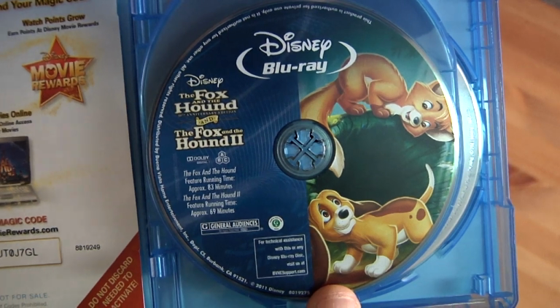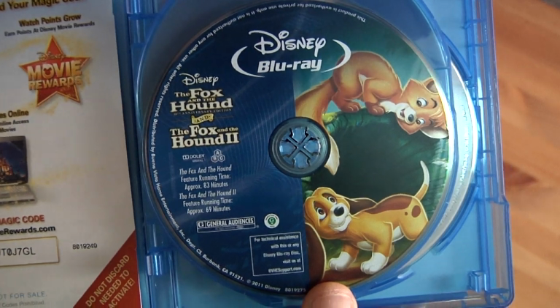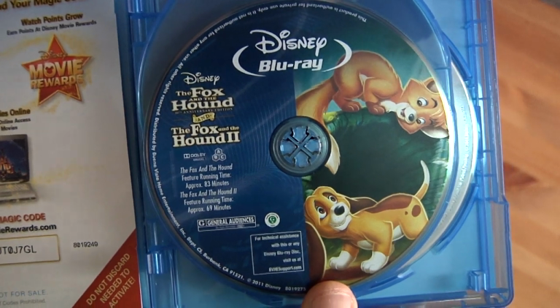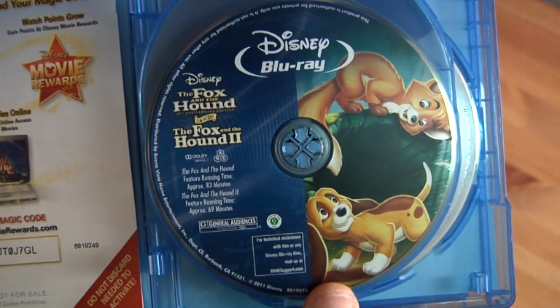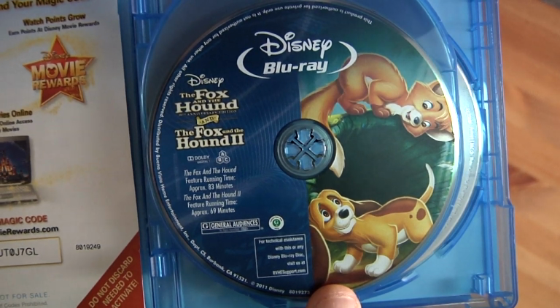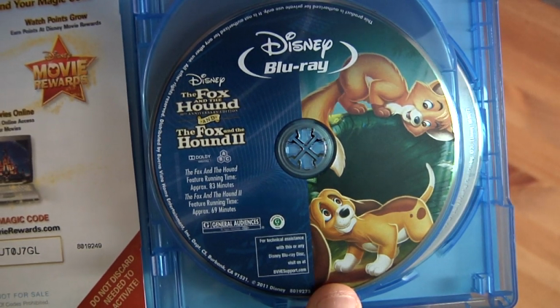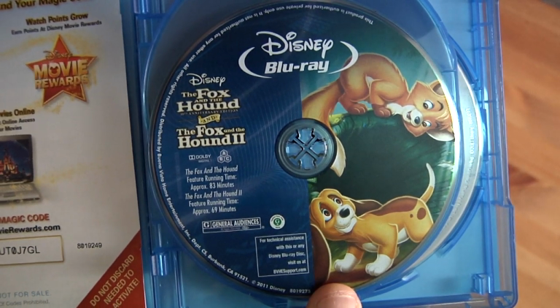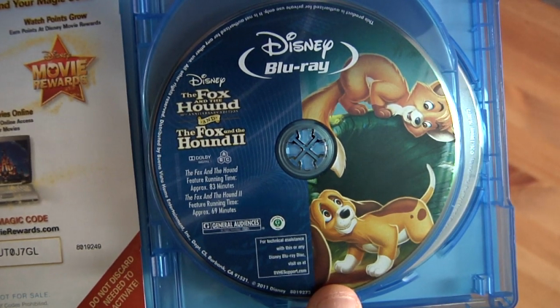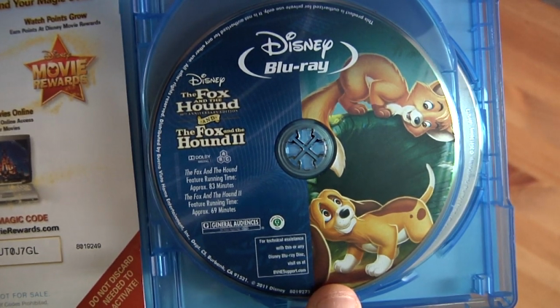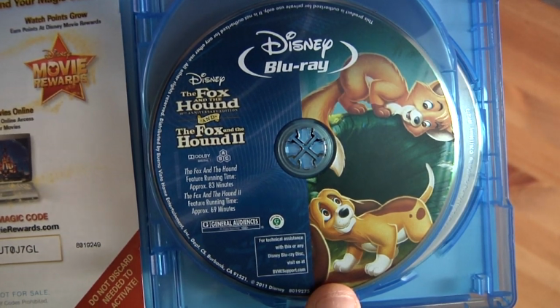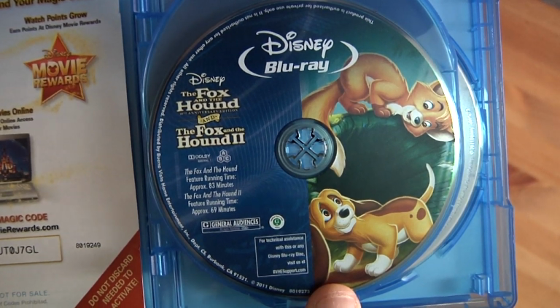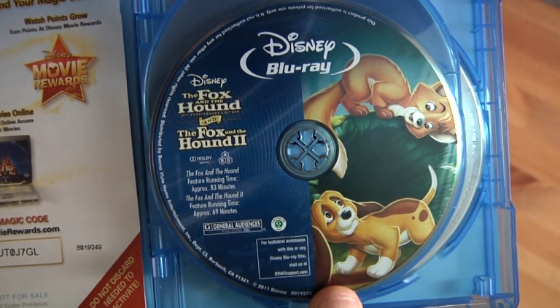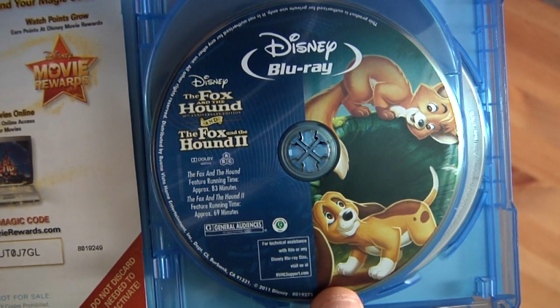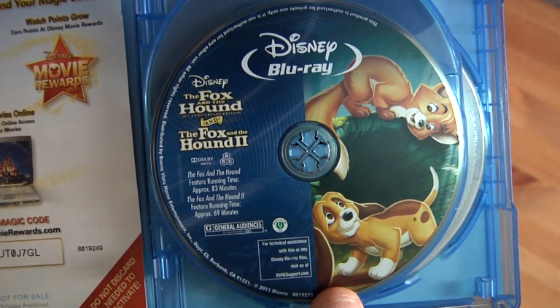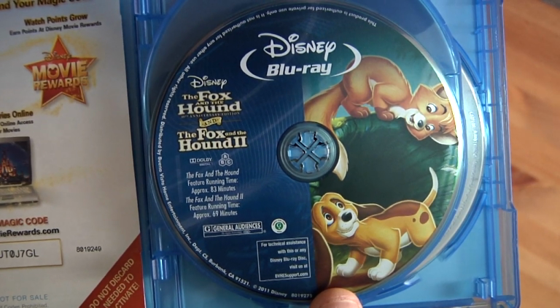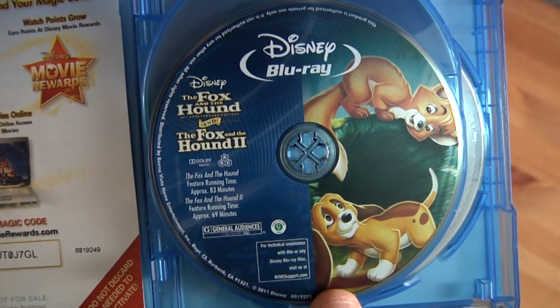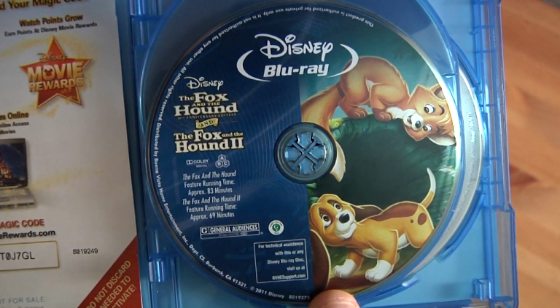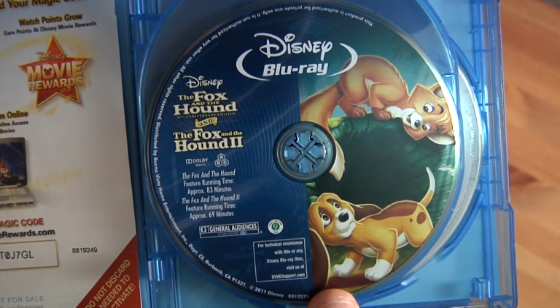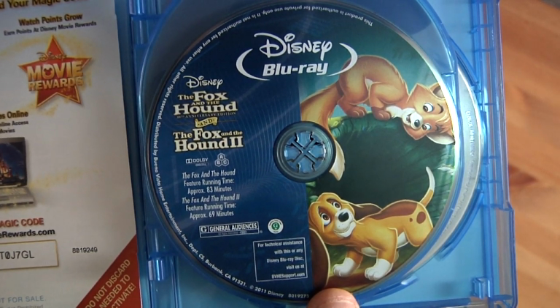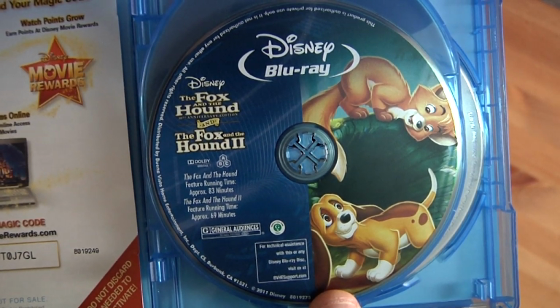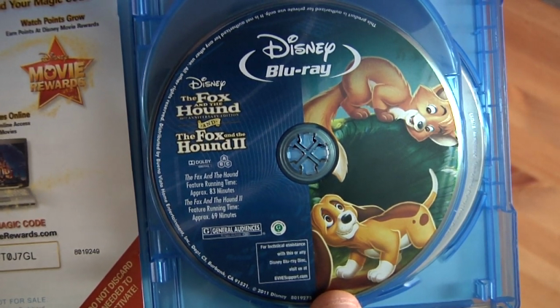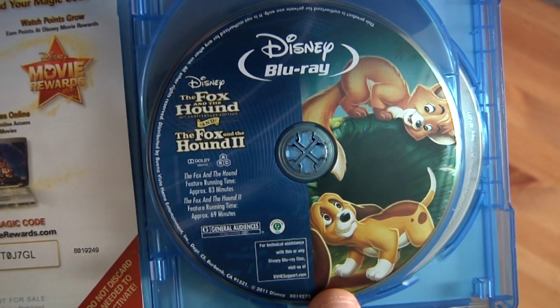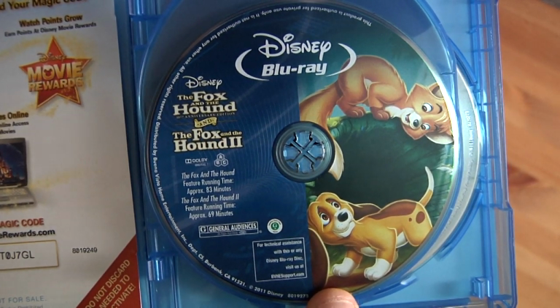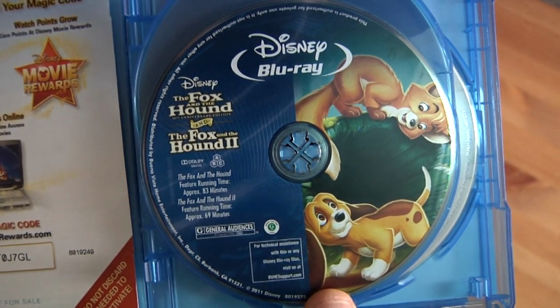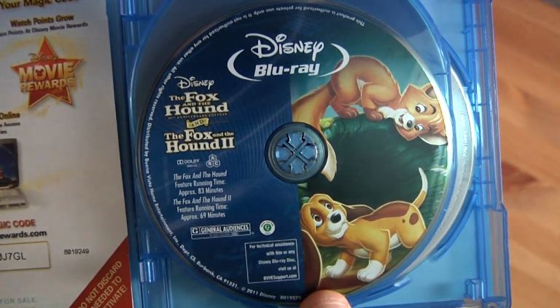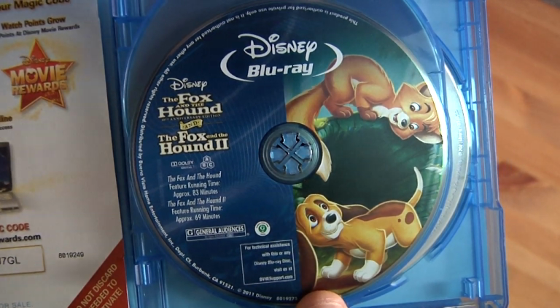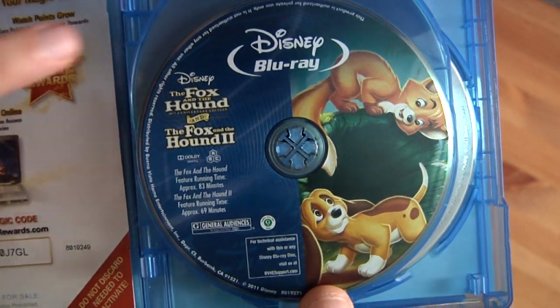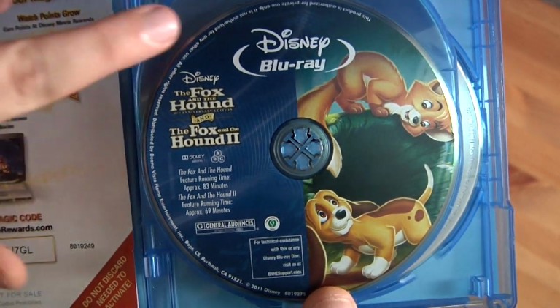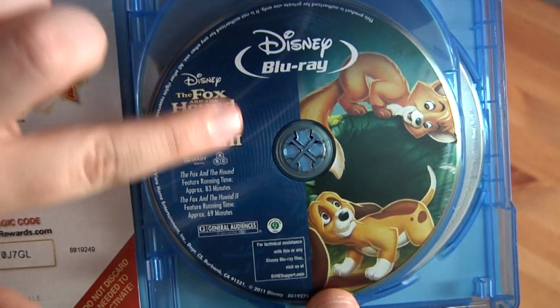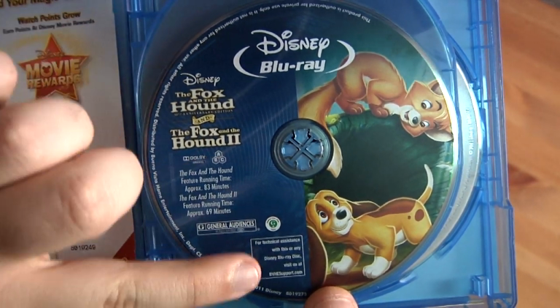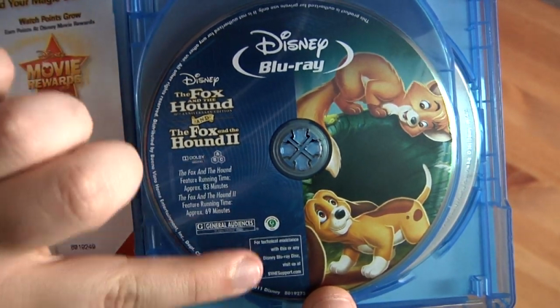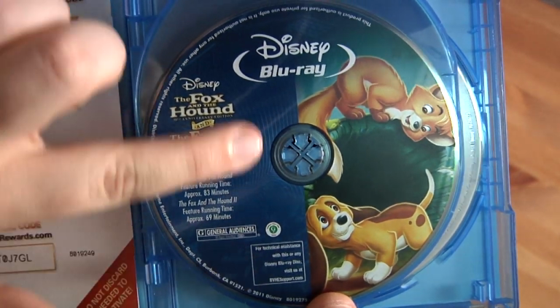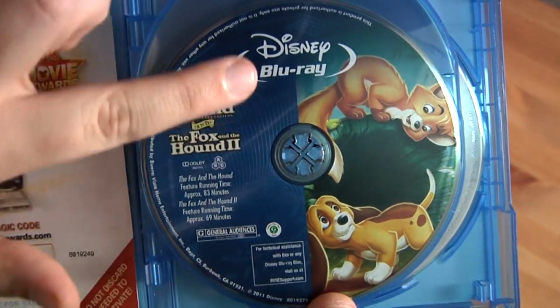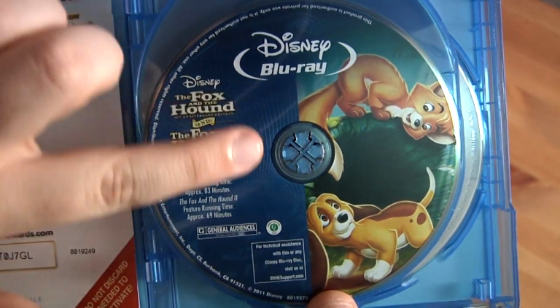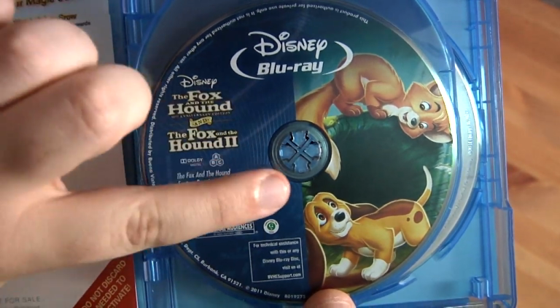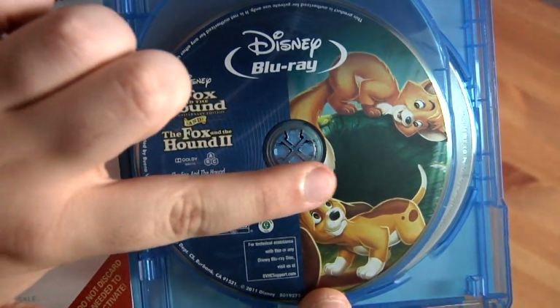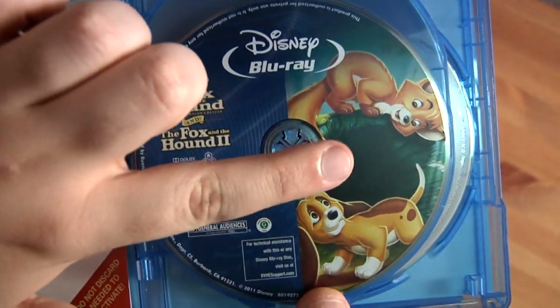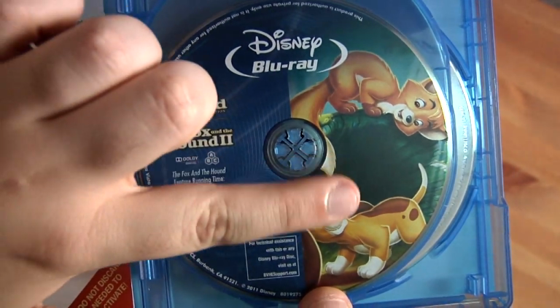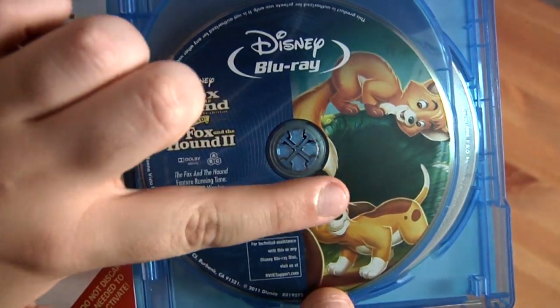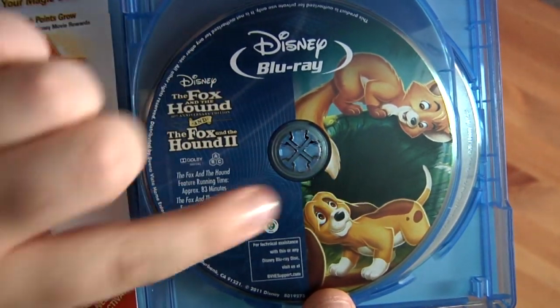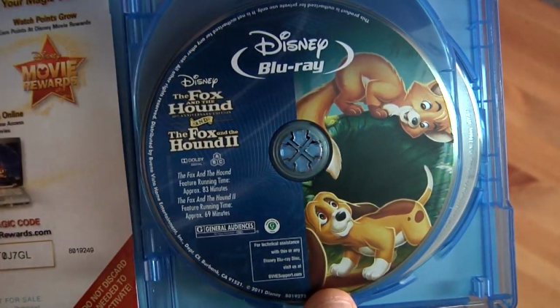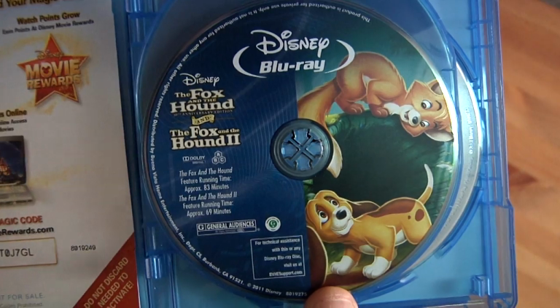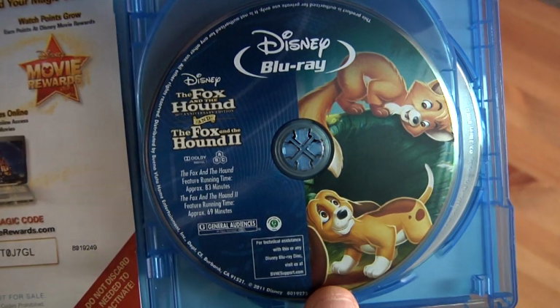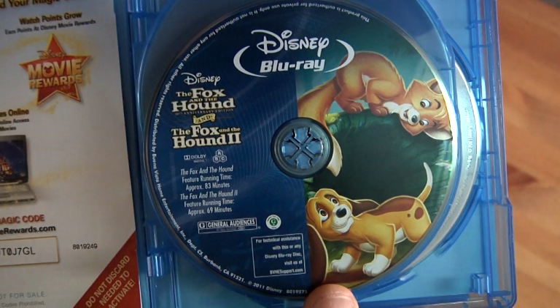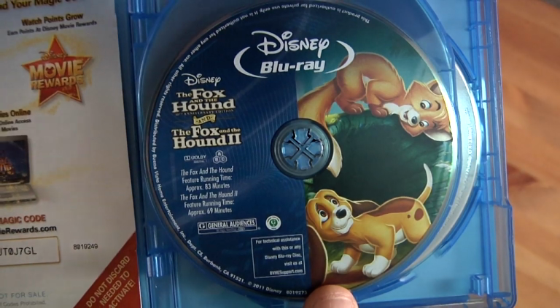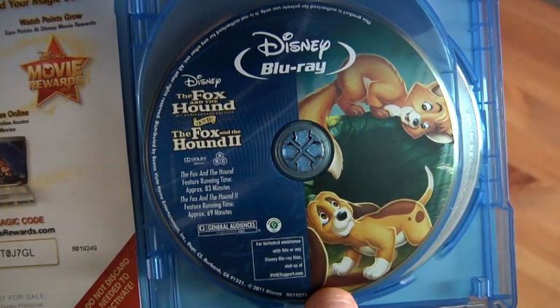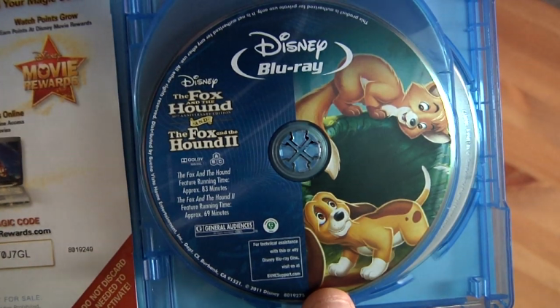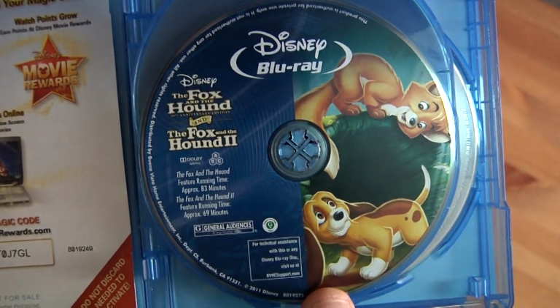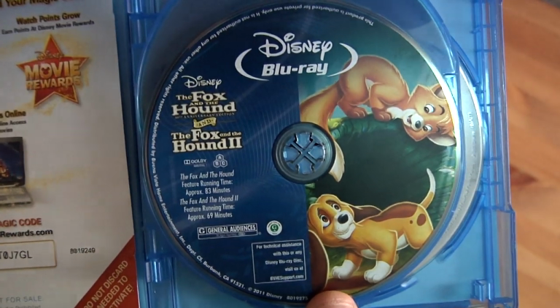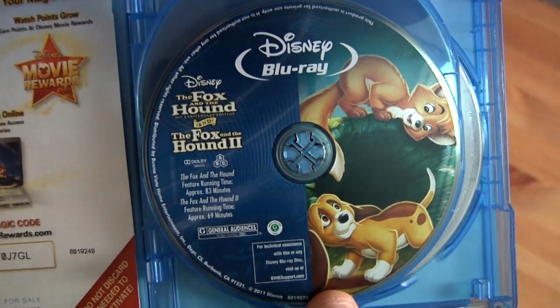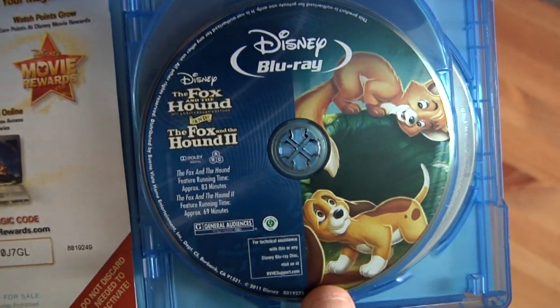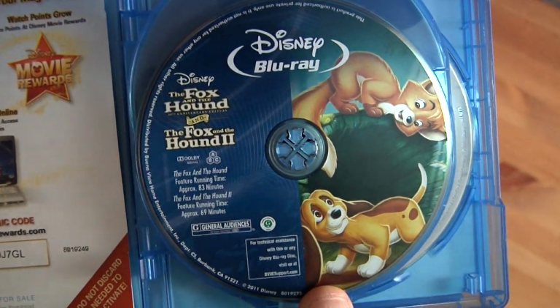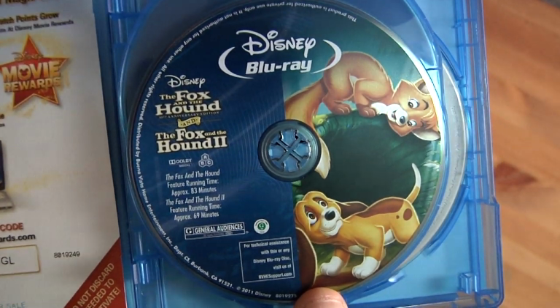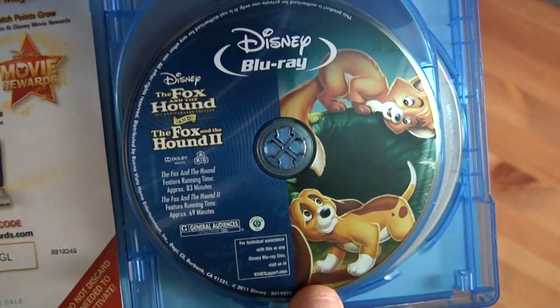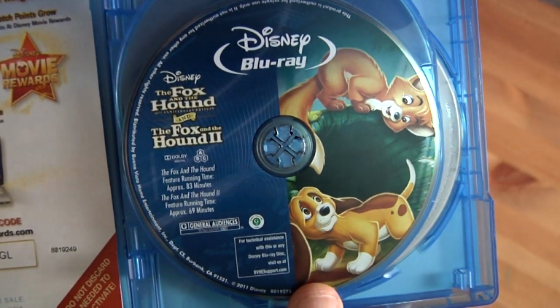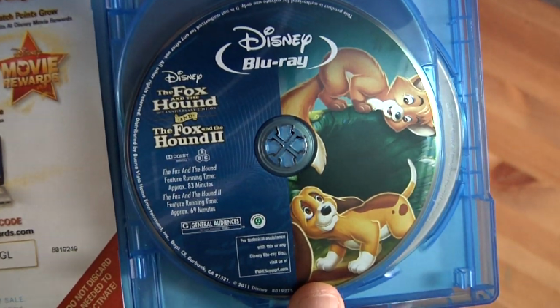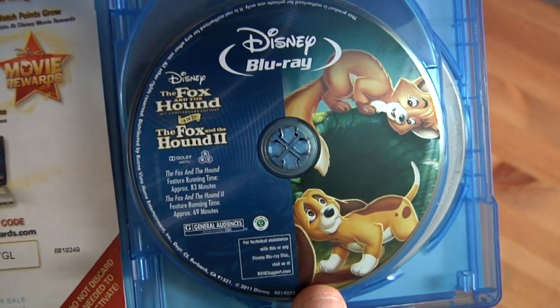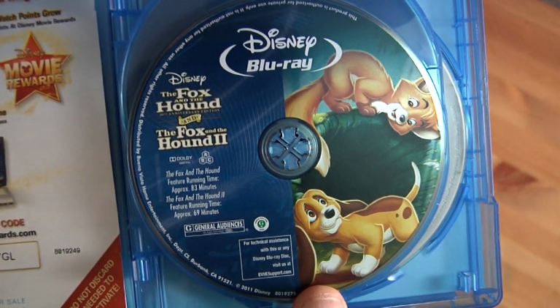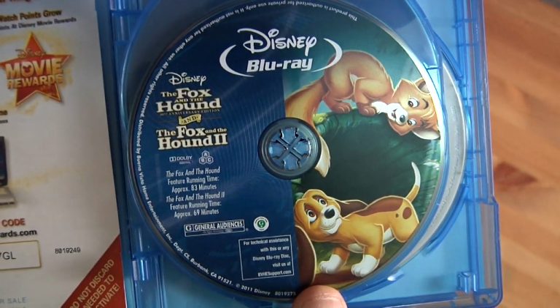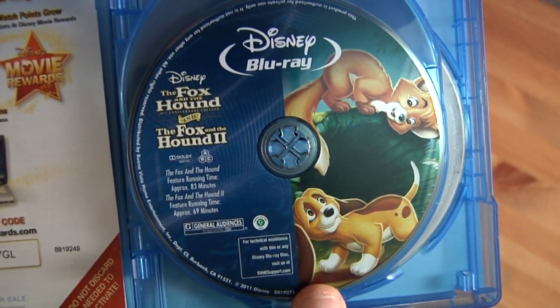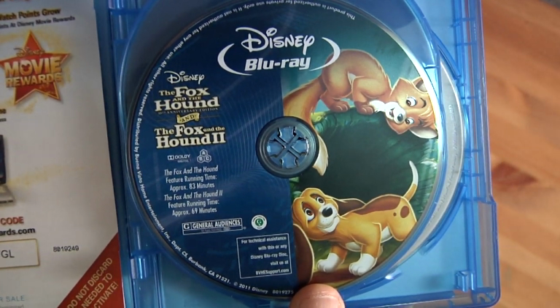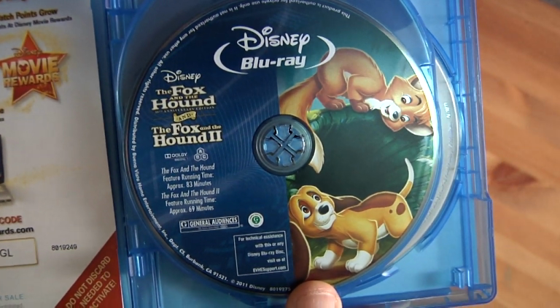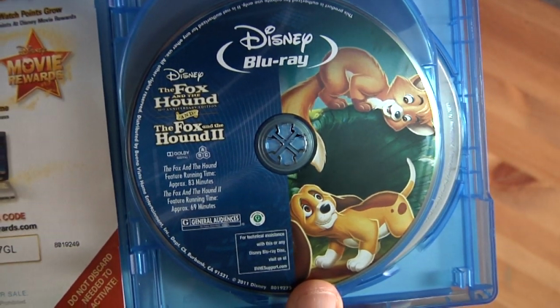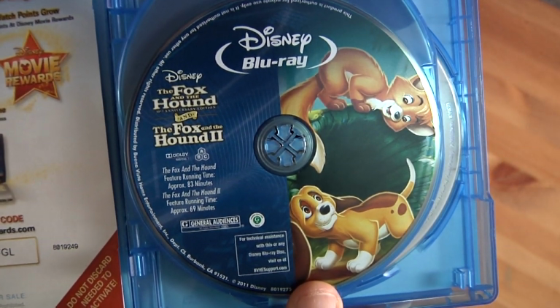Here's the Blu-ray — the standard blue side with the graphic on the side. Regional, like I said.